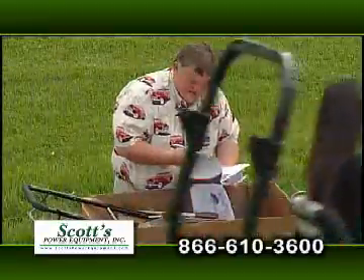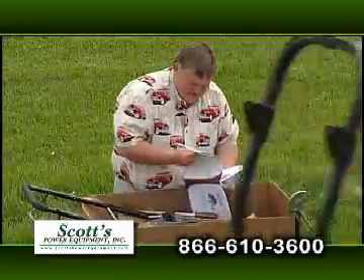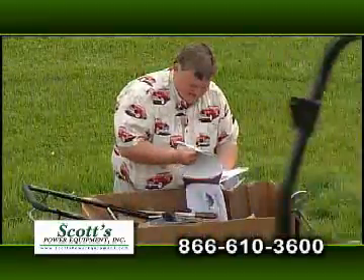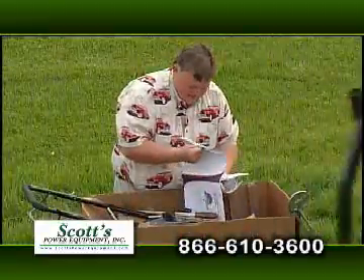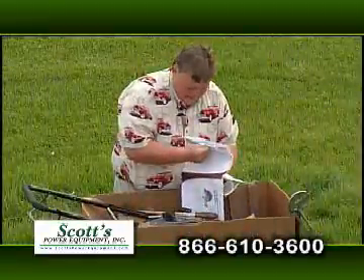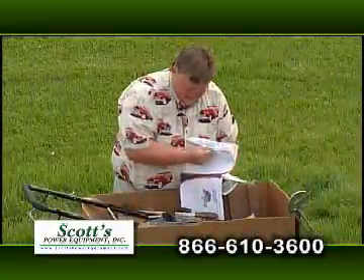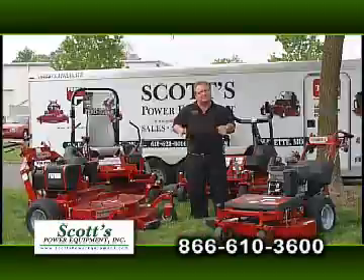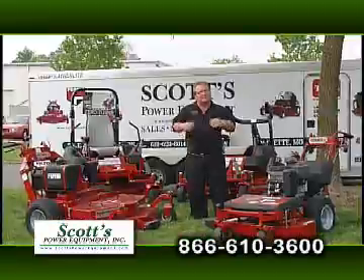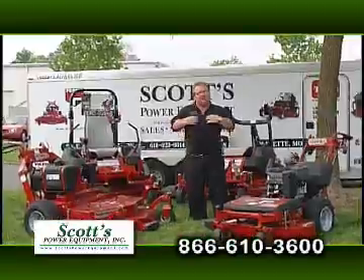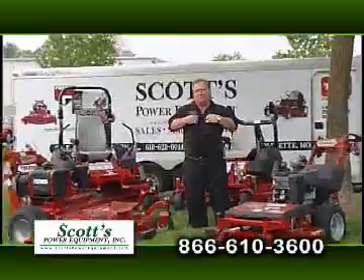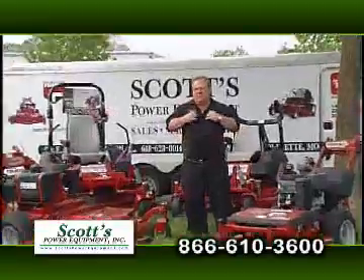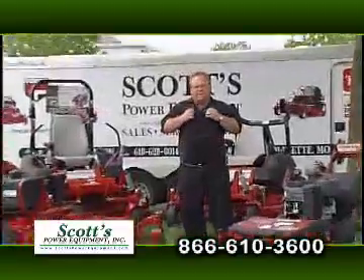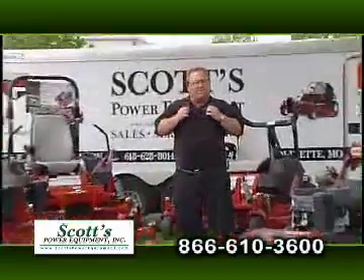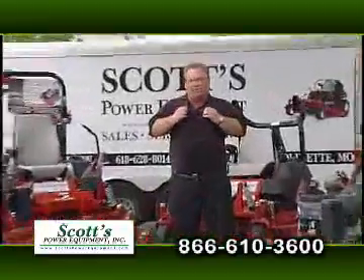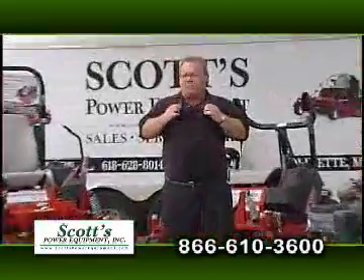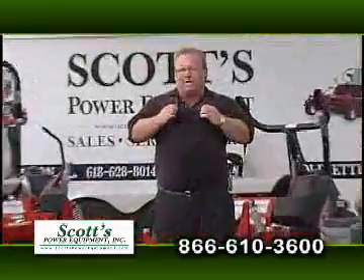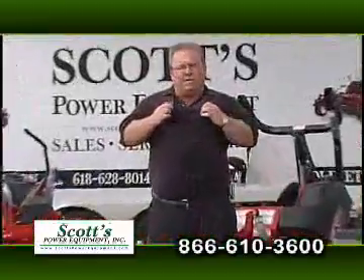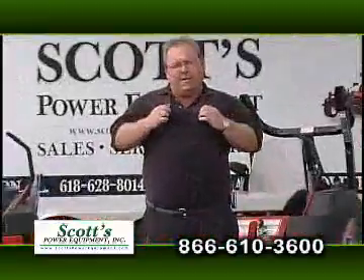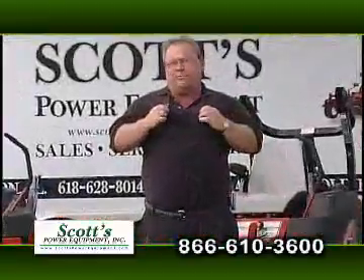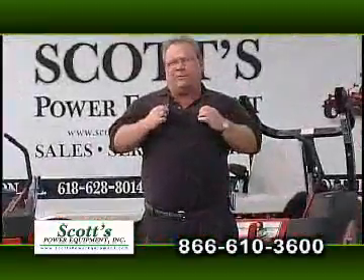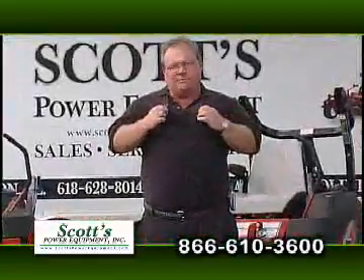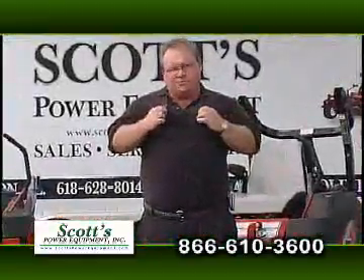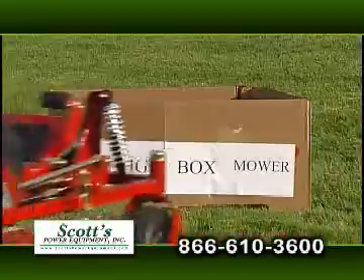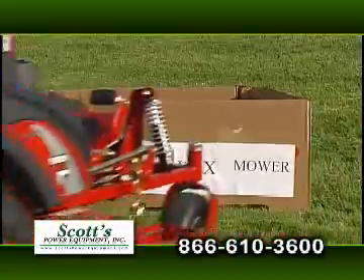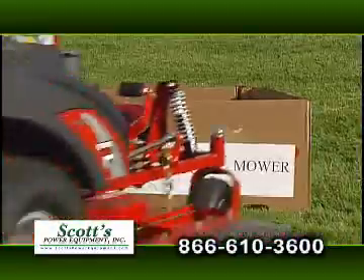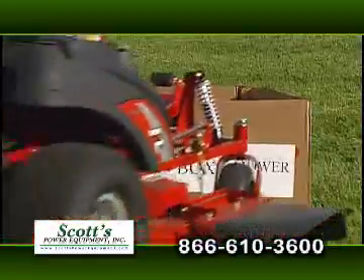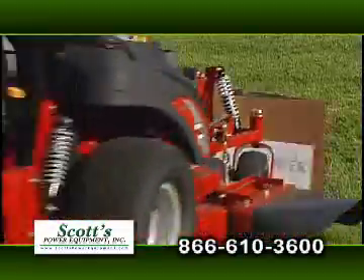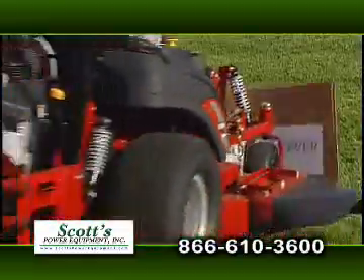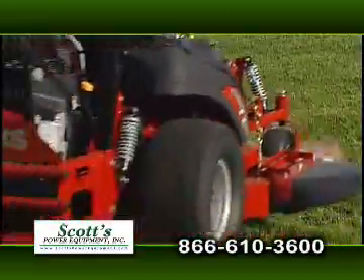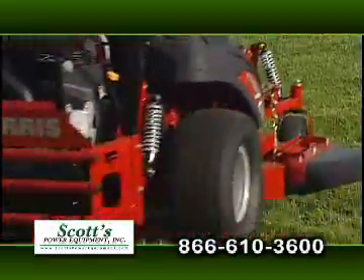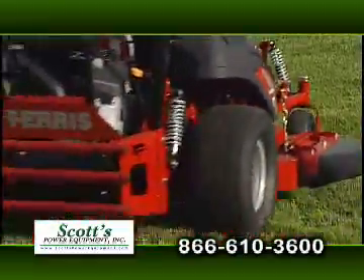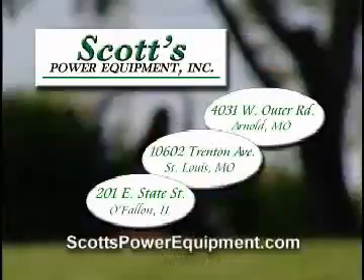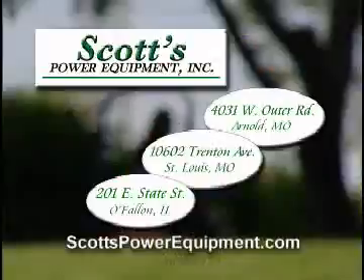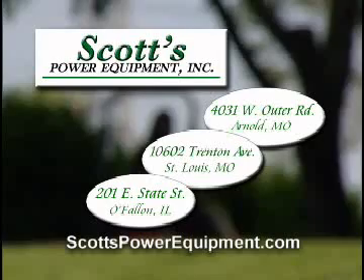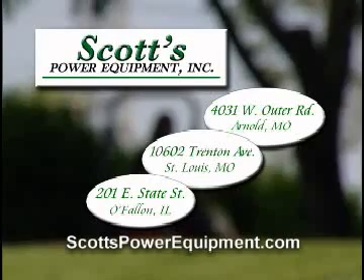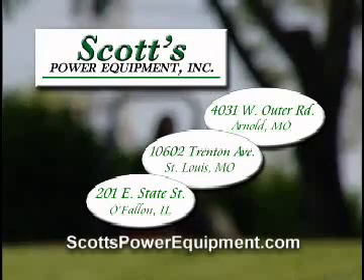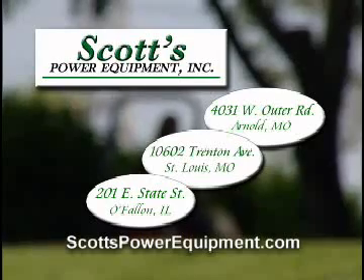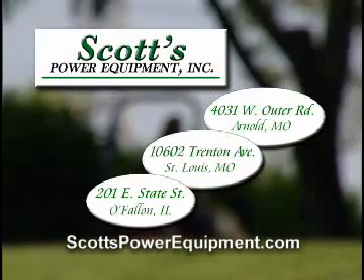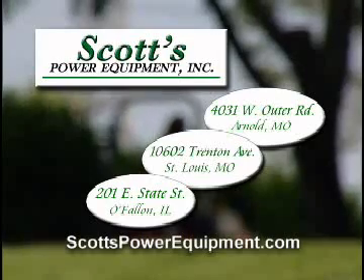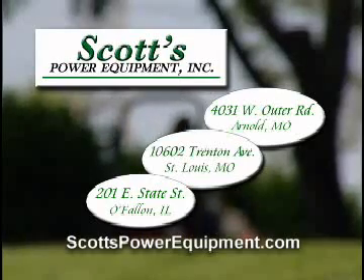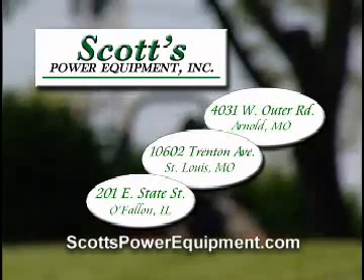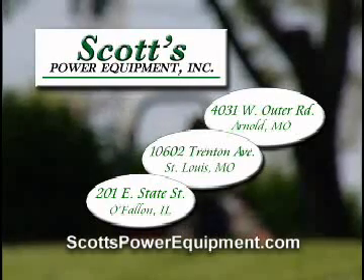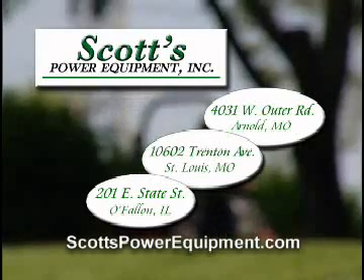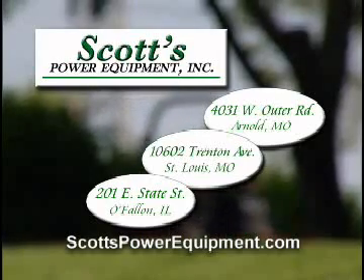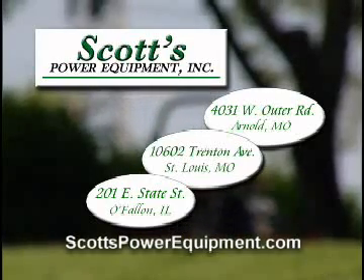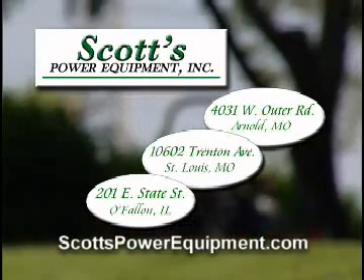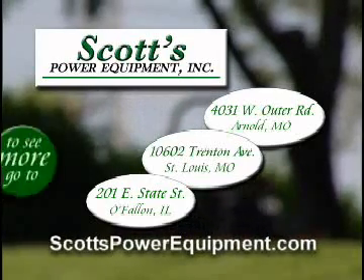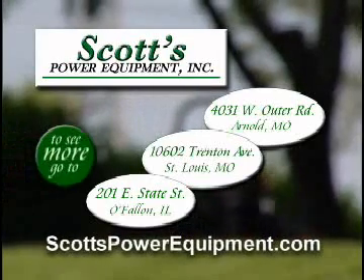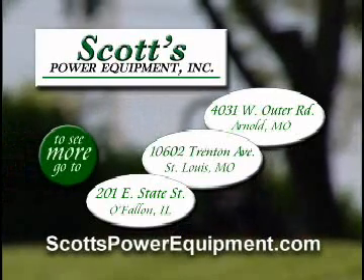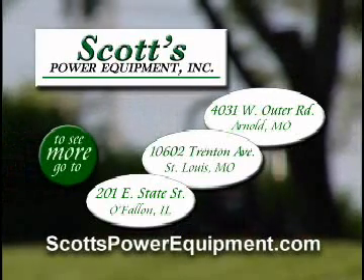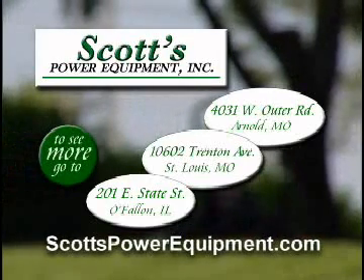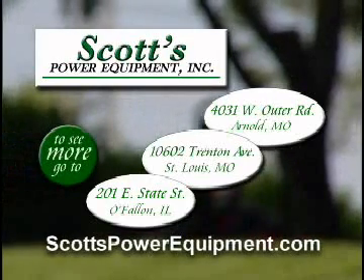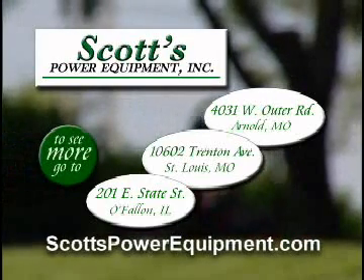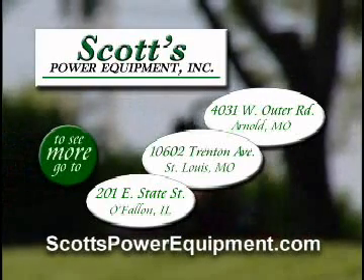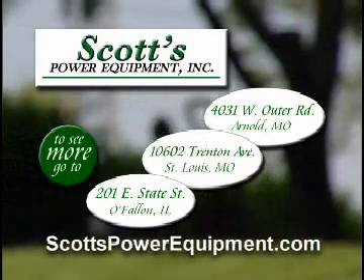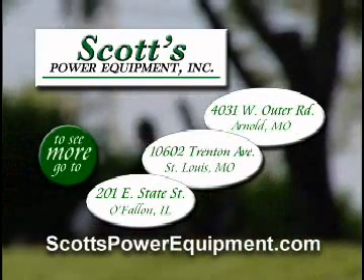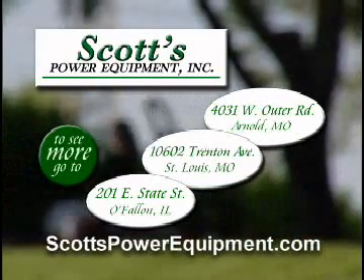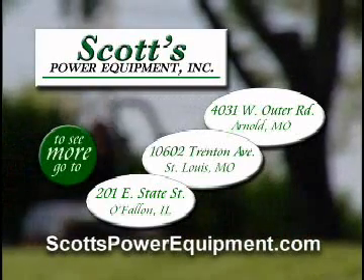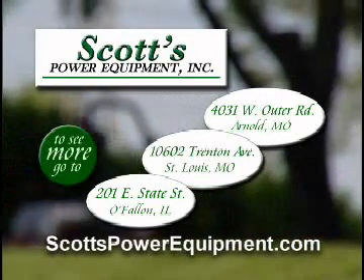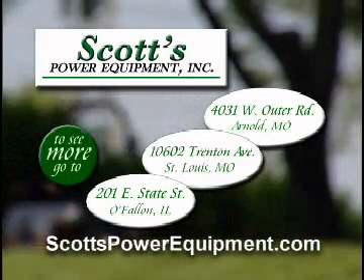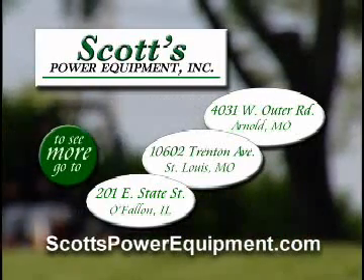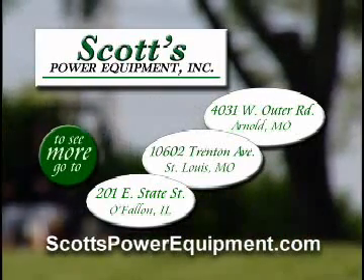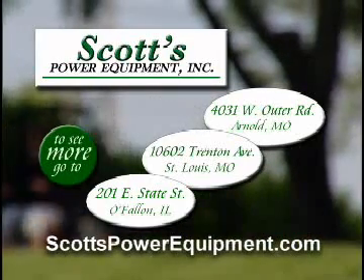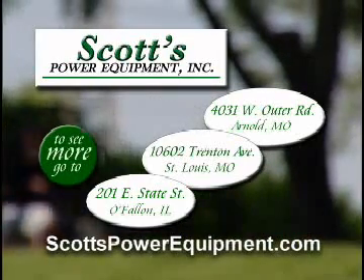Not in a box, and we don't wear aprons. Shop outside the box and visit one of Scott's three locations or shop online at scottspowerequipment.com.